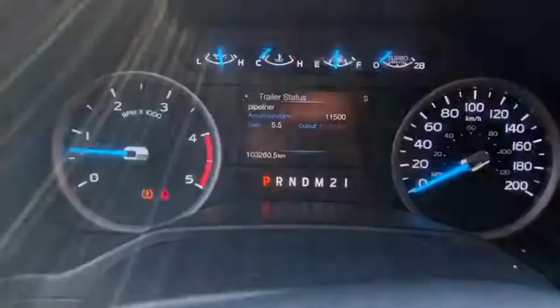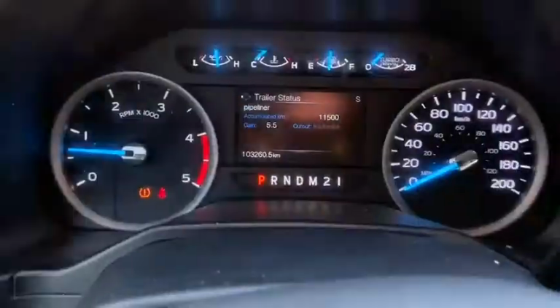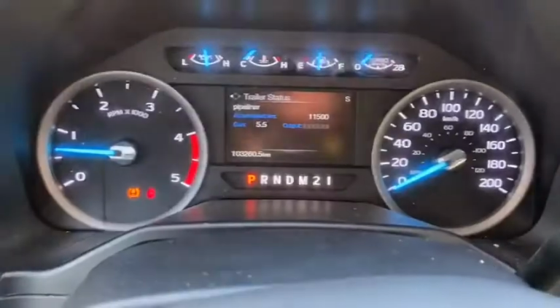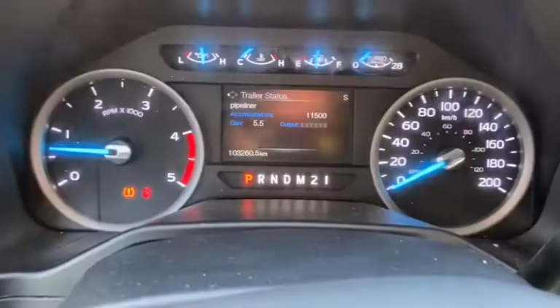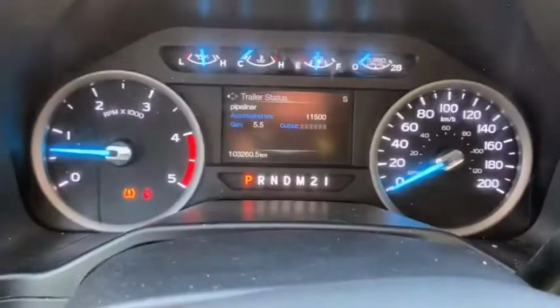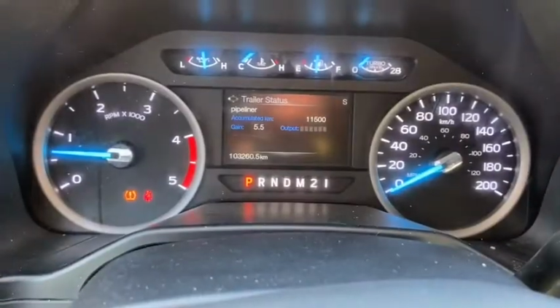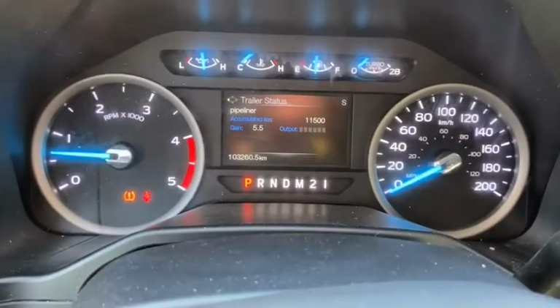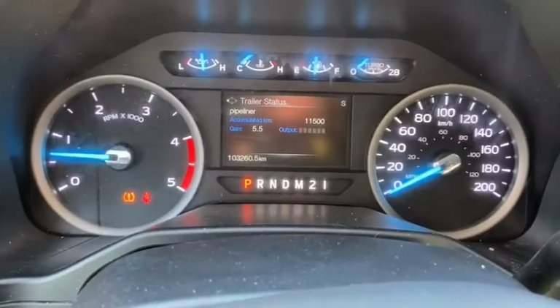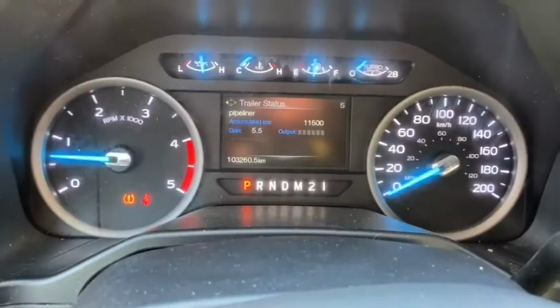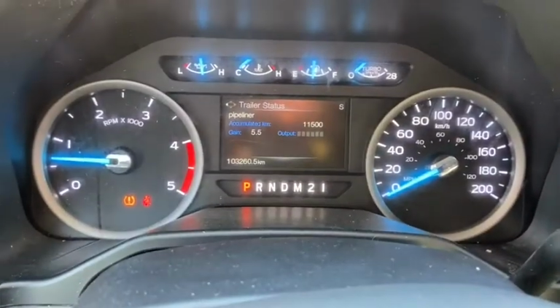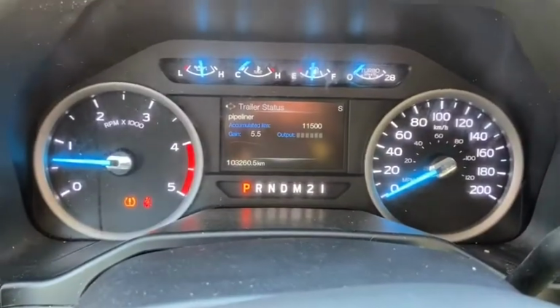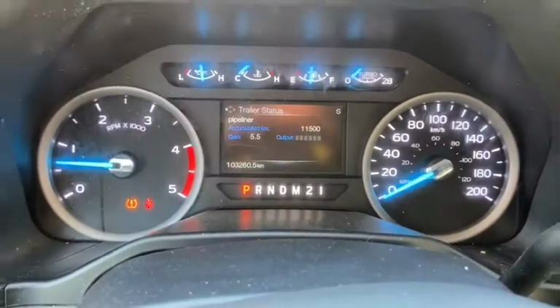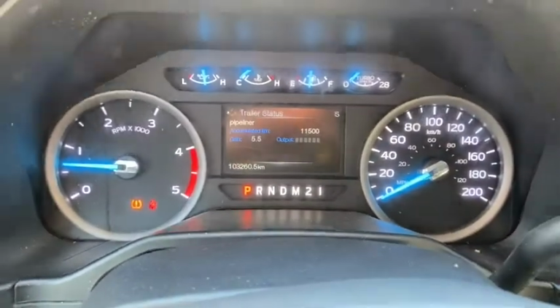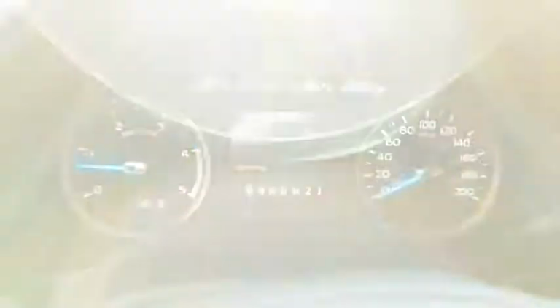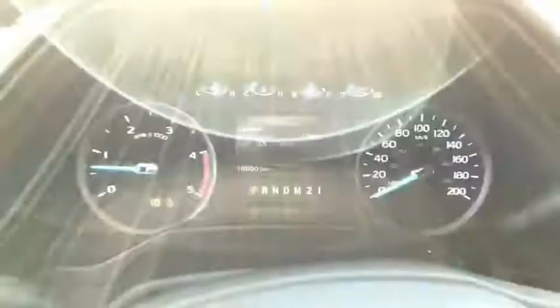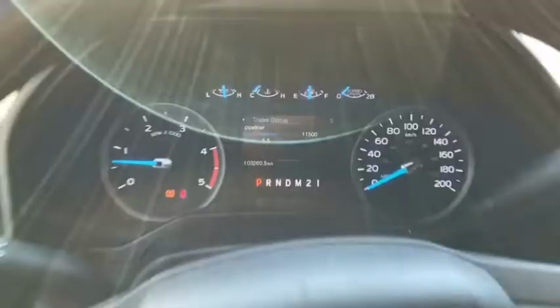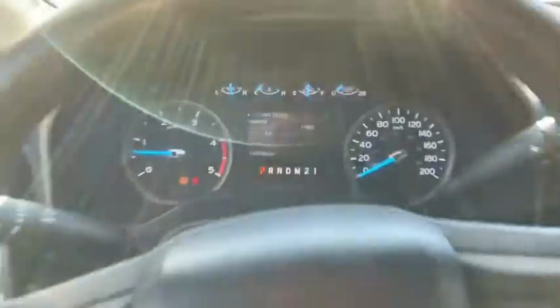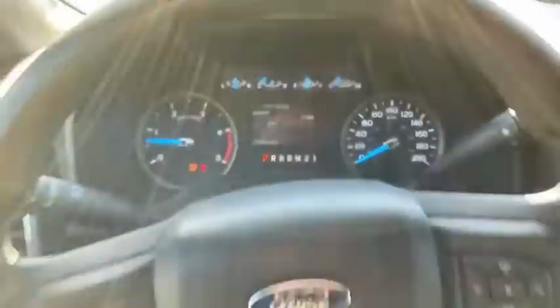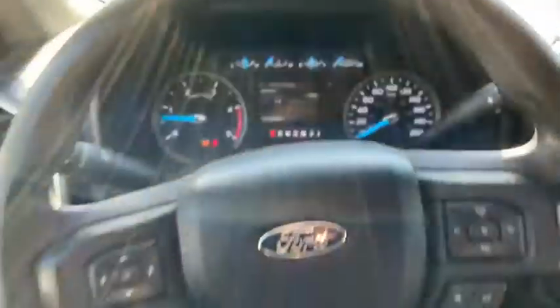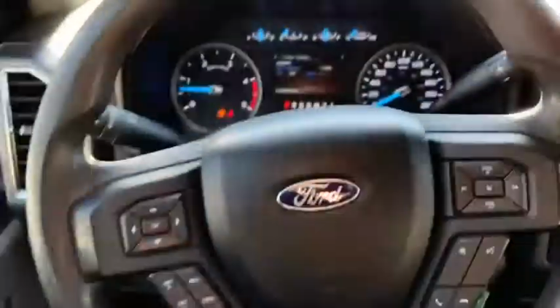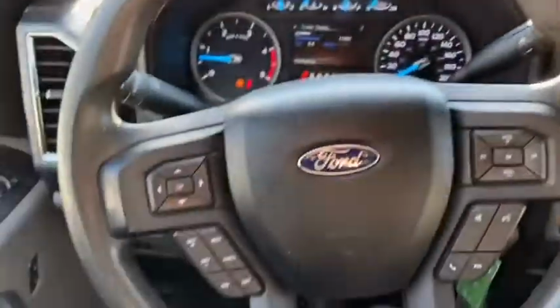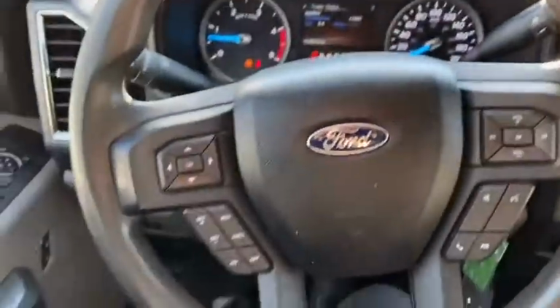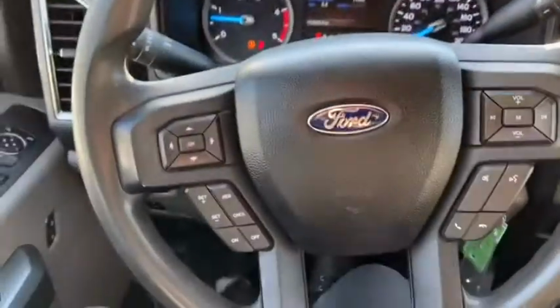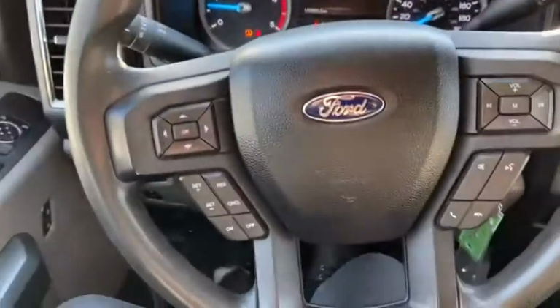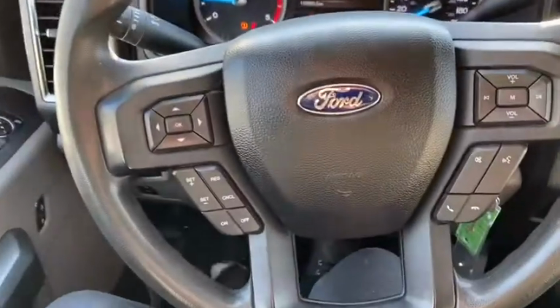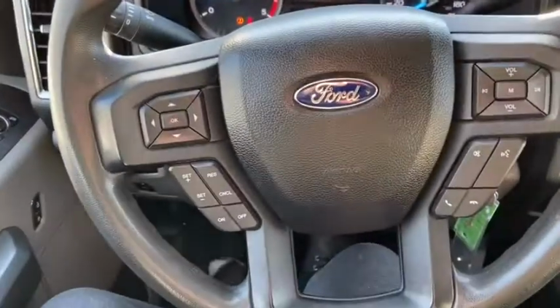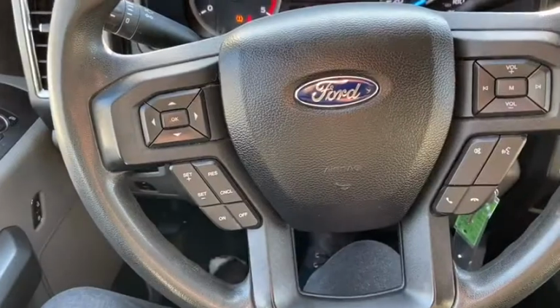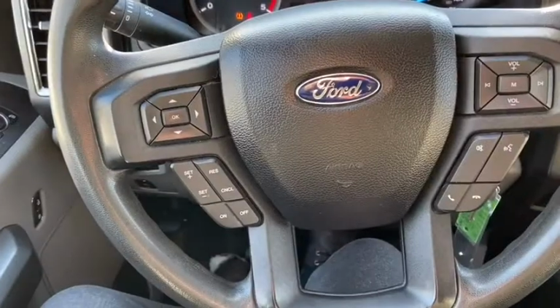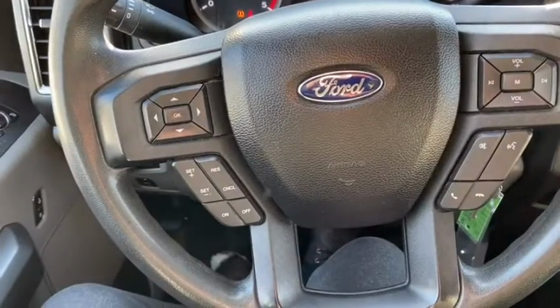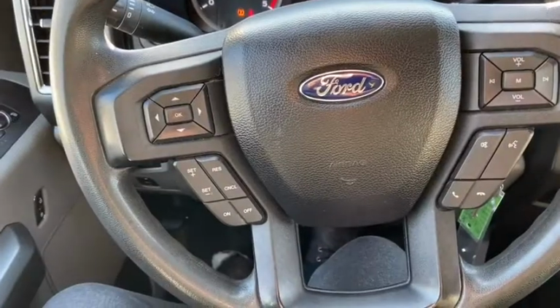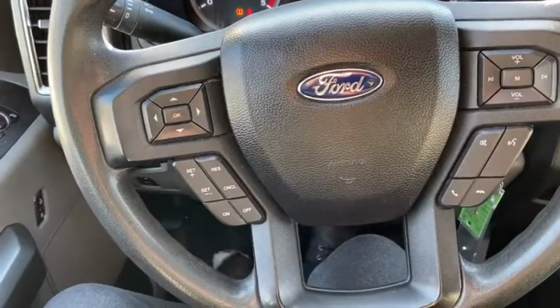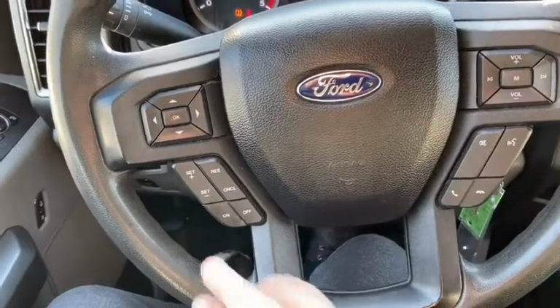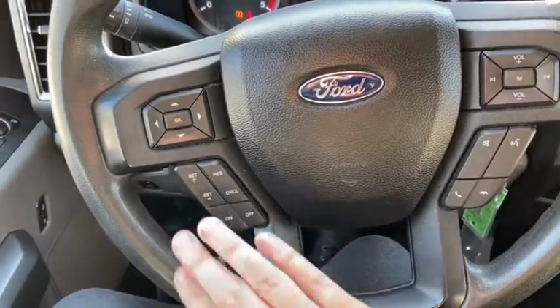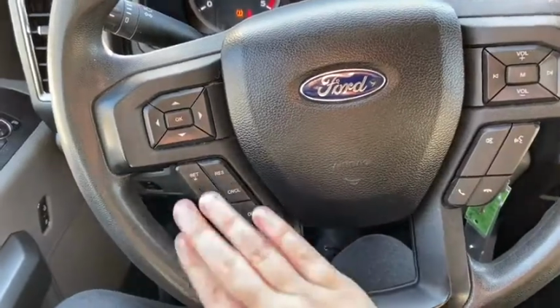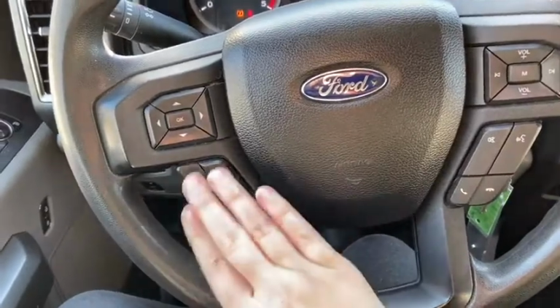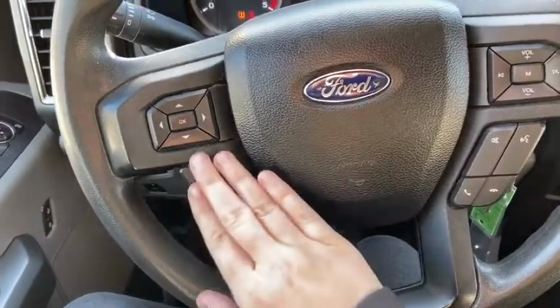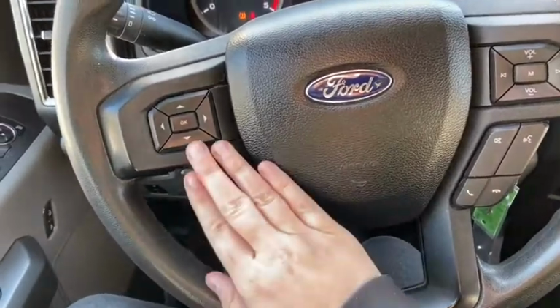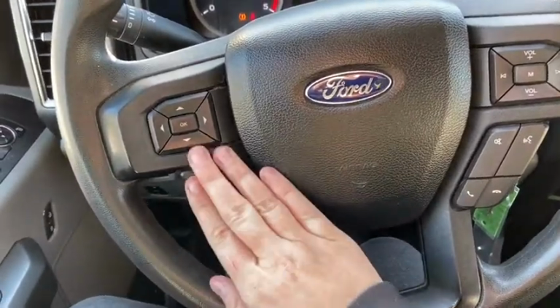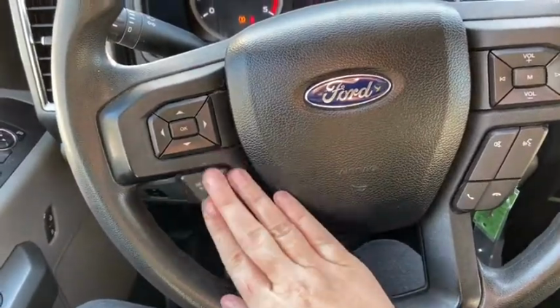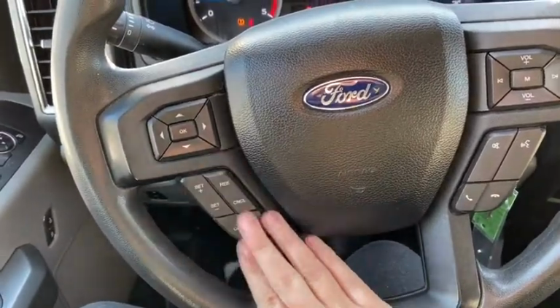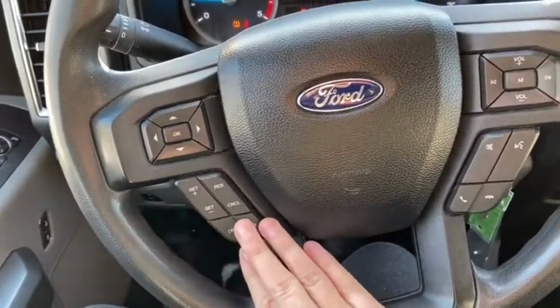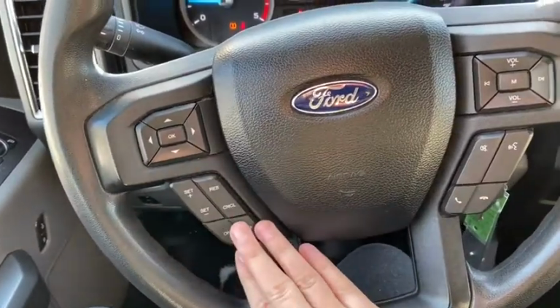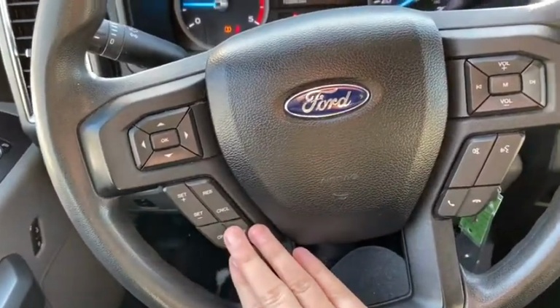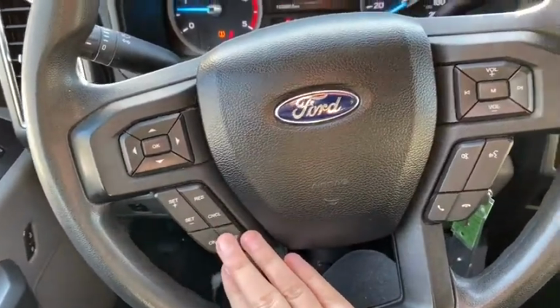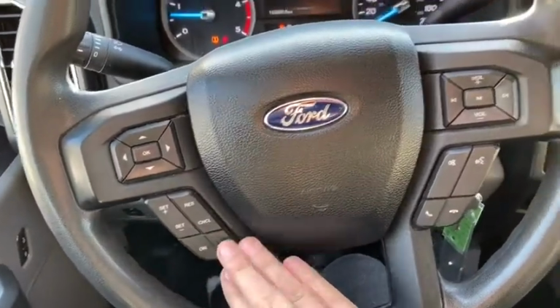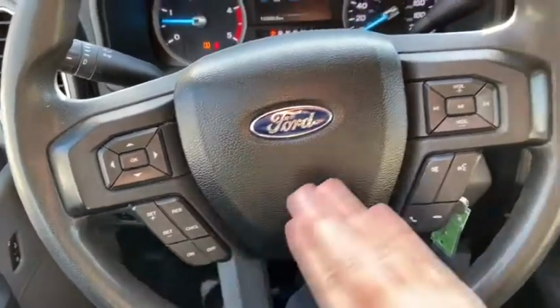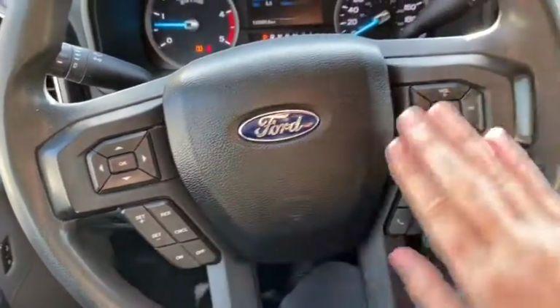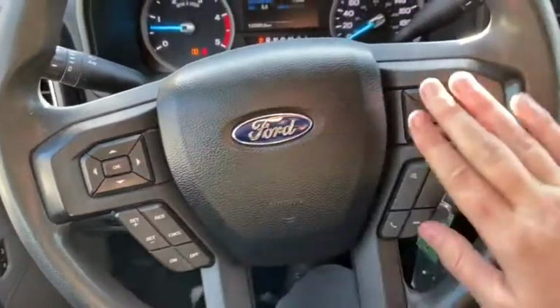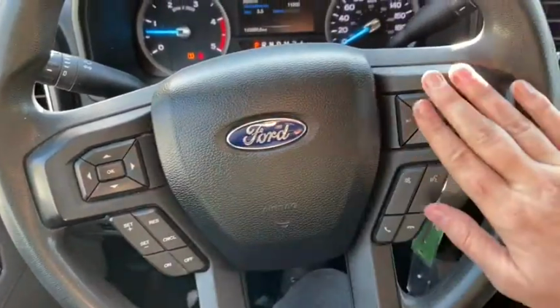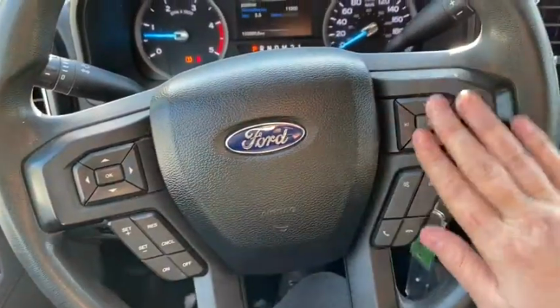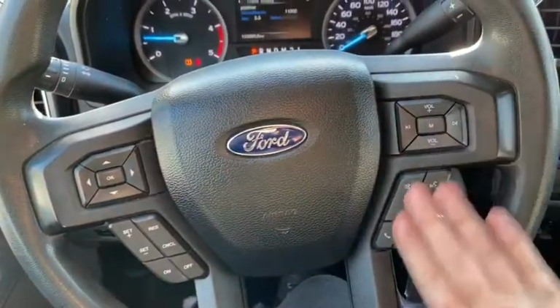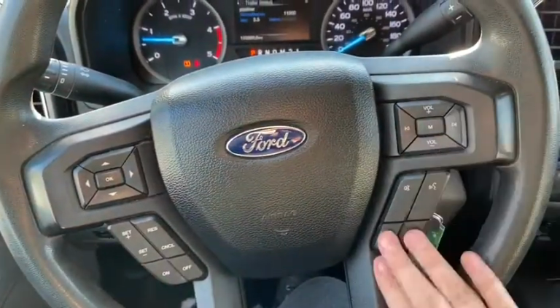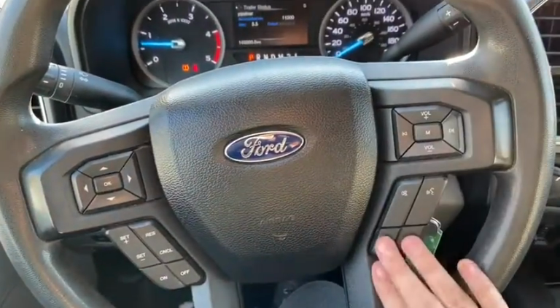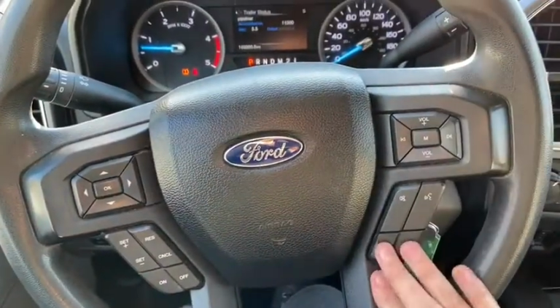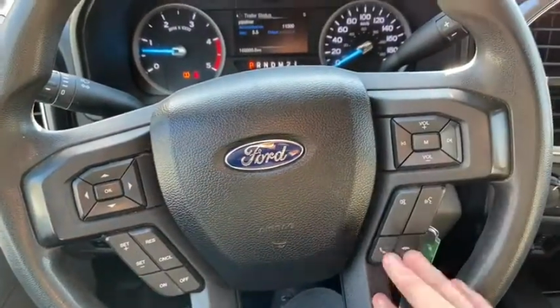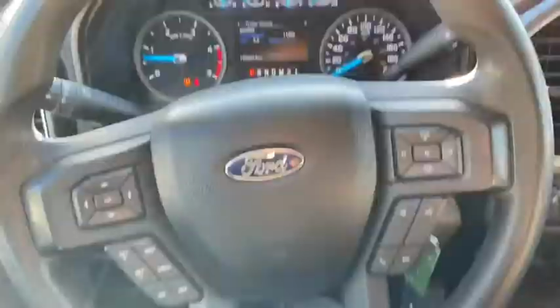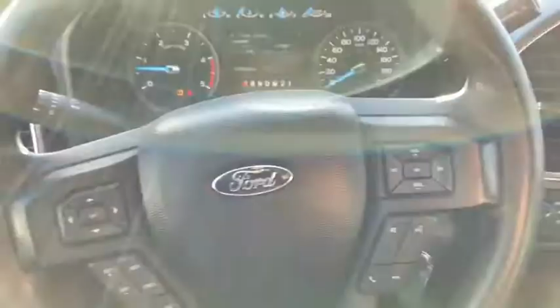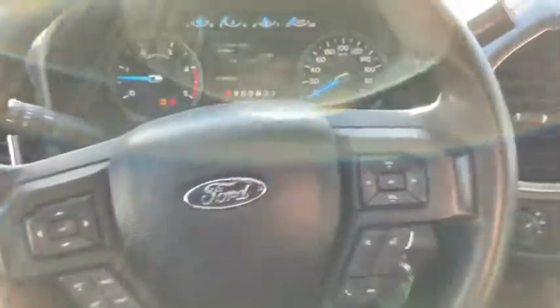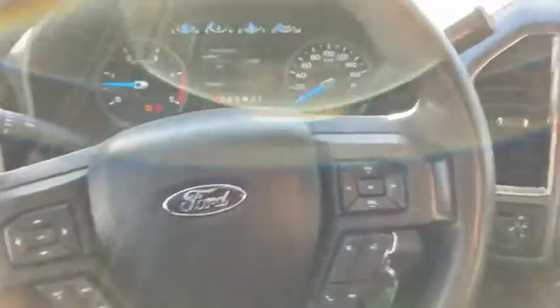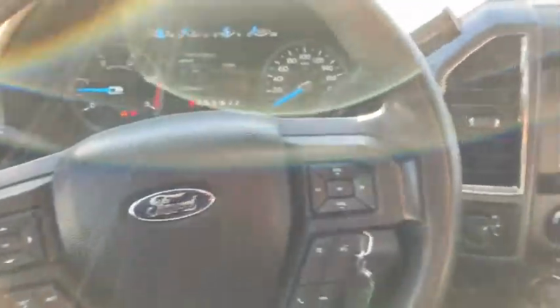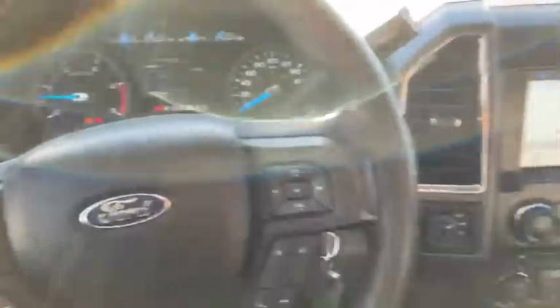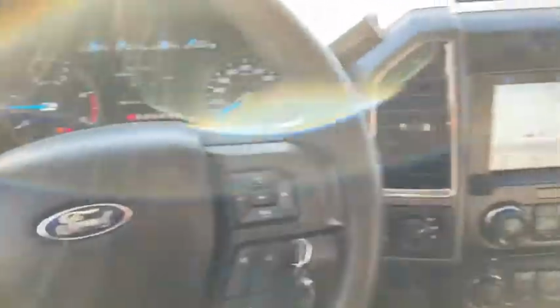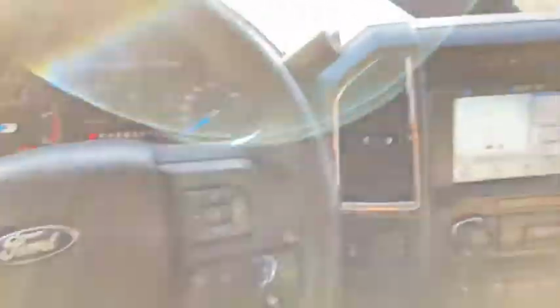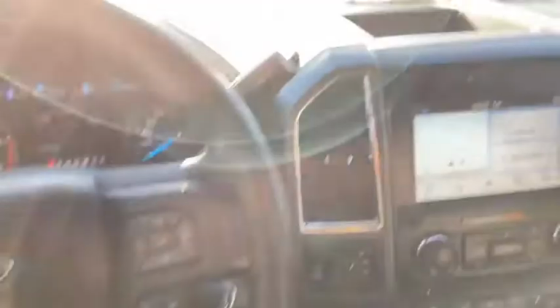We have about 103,000 kilometers on this truck. Down below that you have your cruise control settings with your audio and hands-free over on the right.